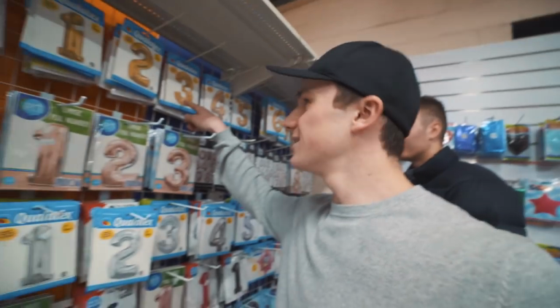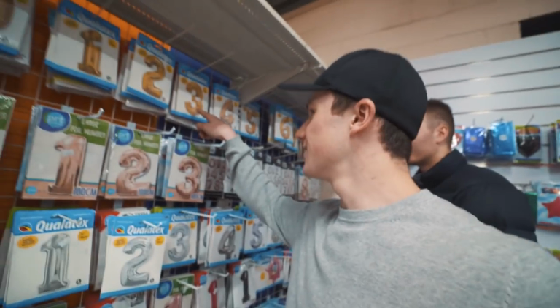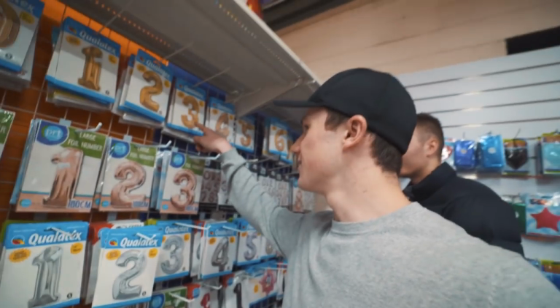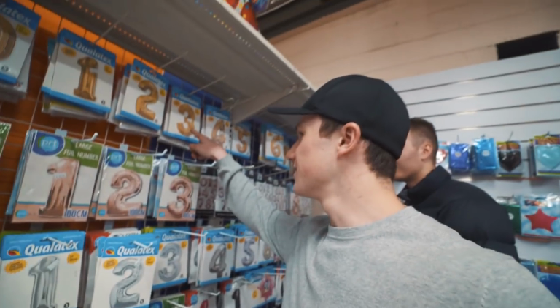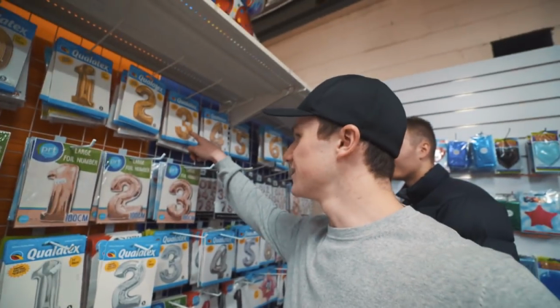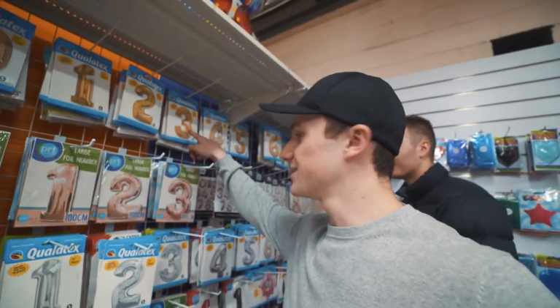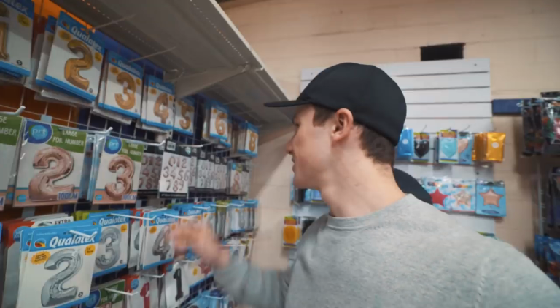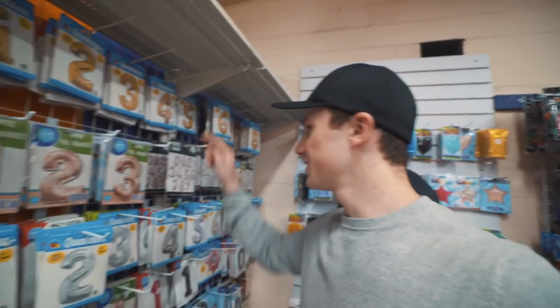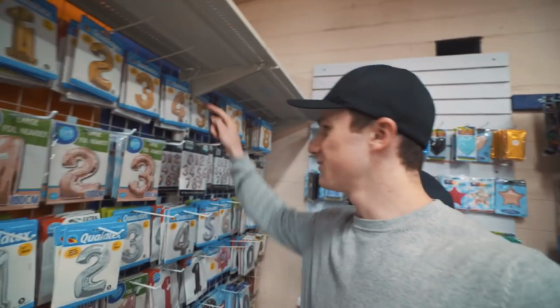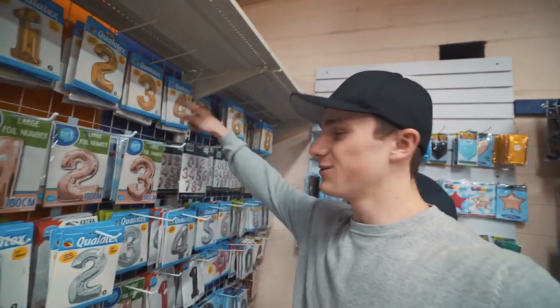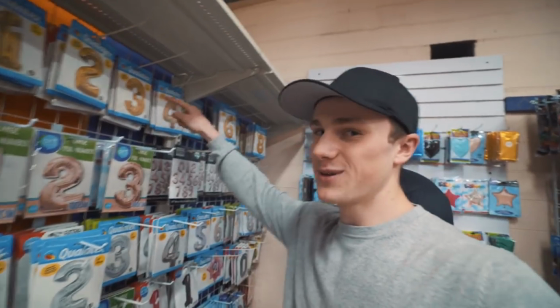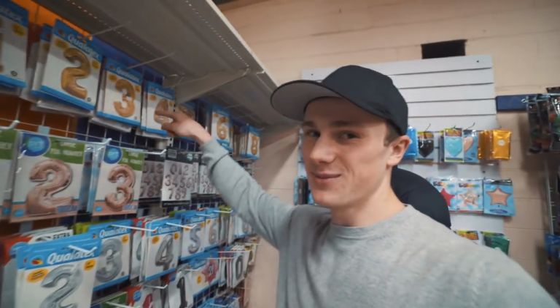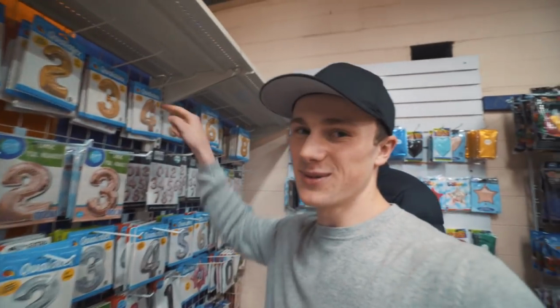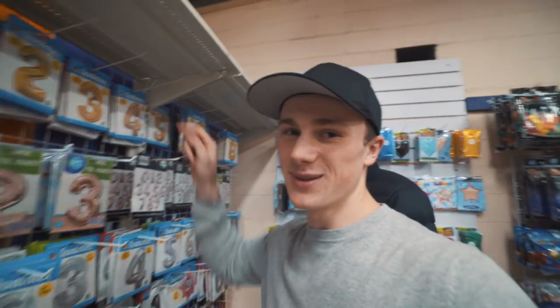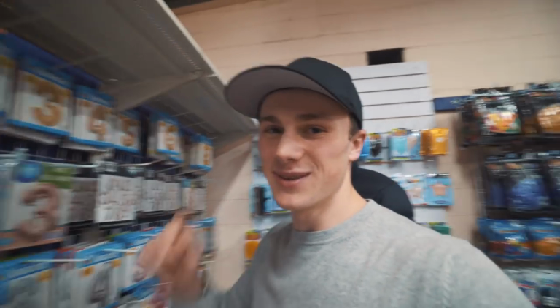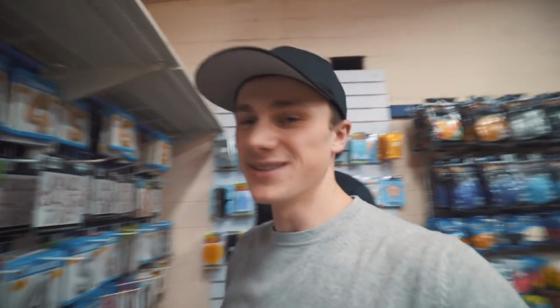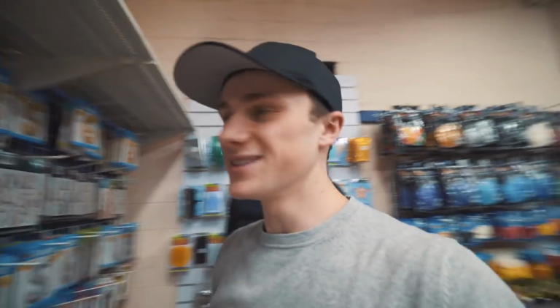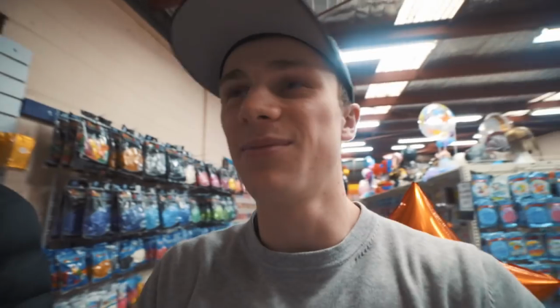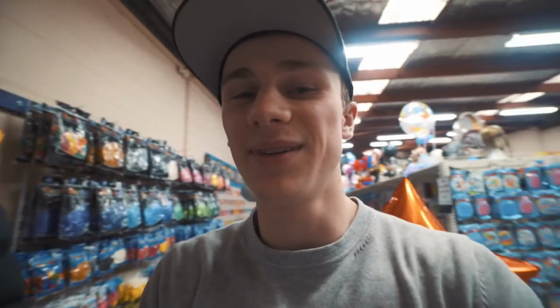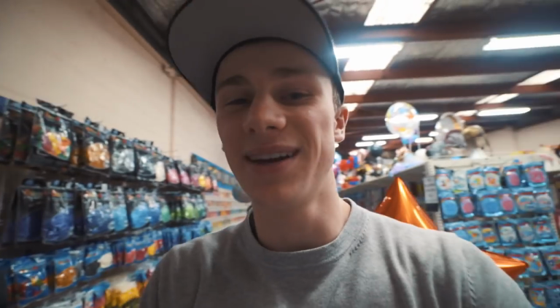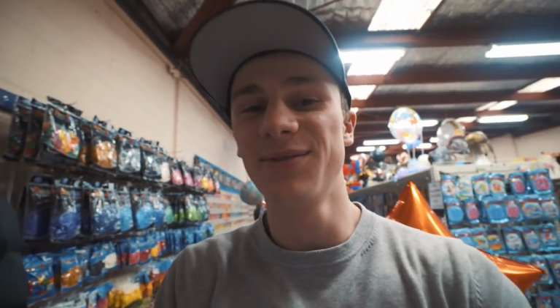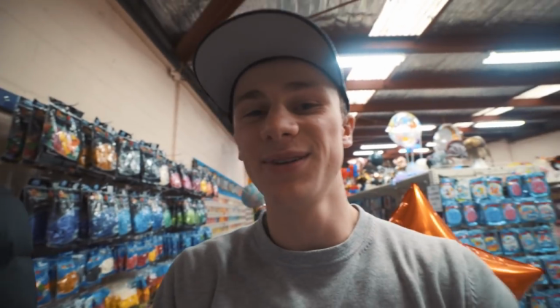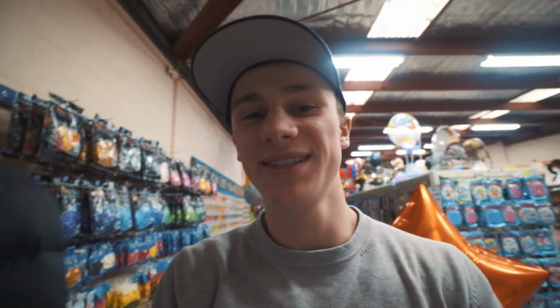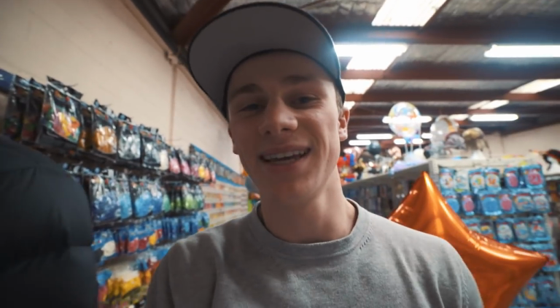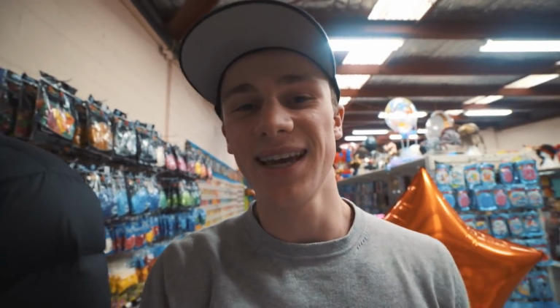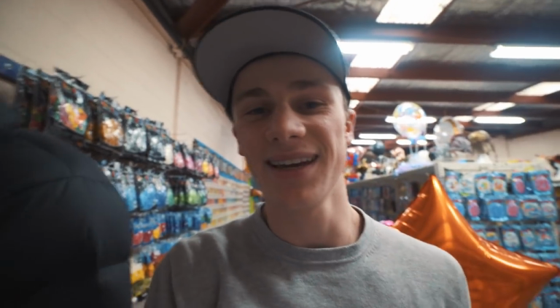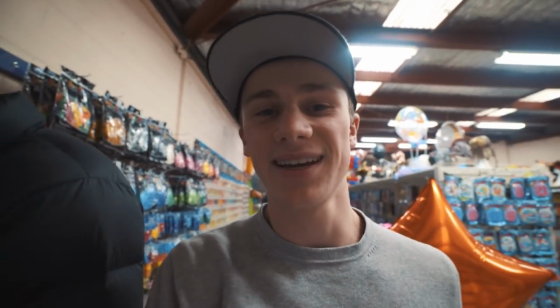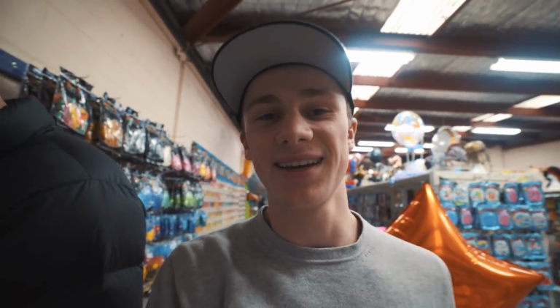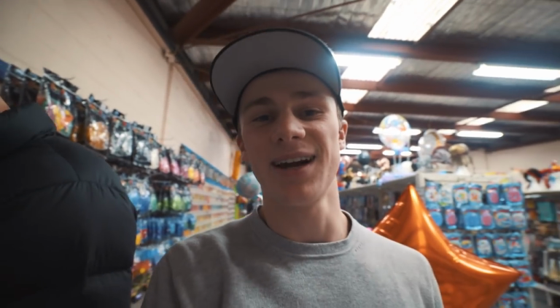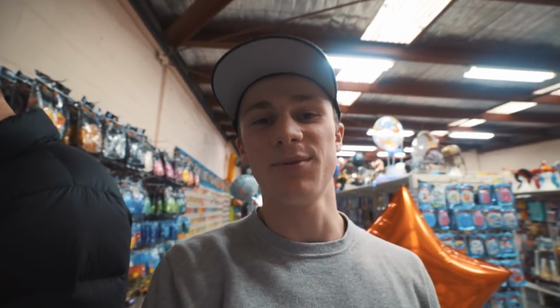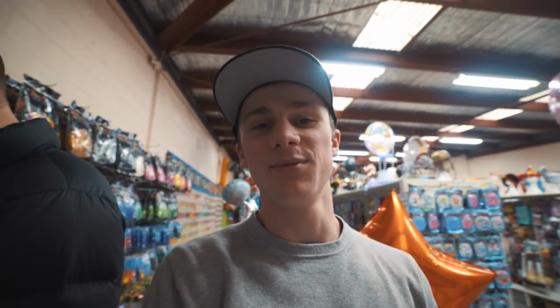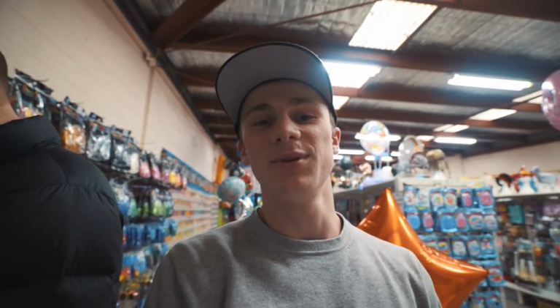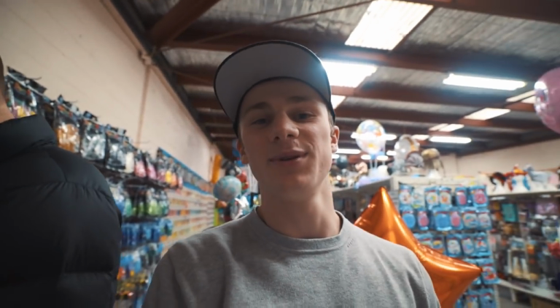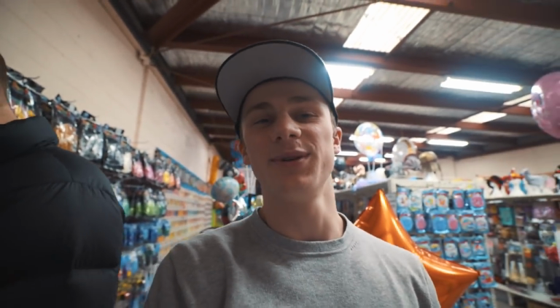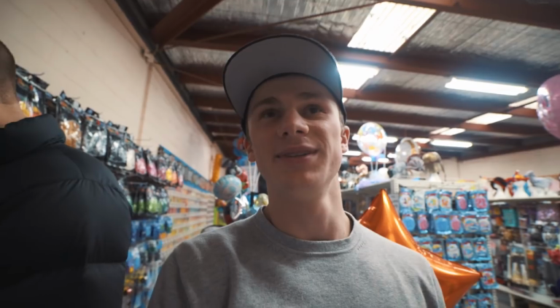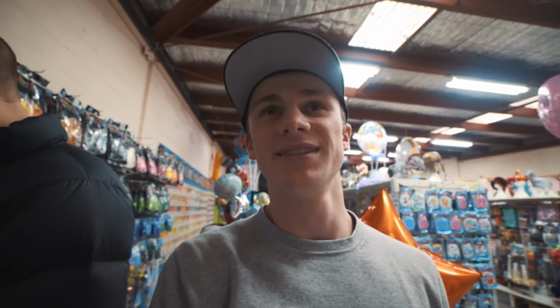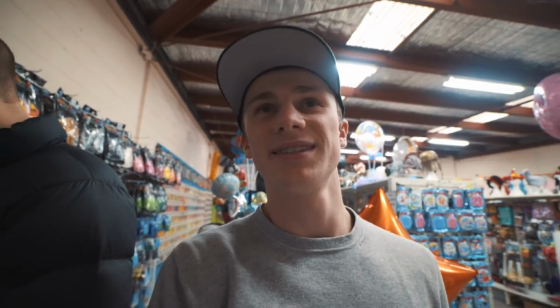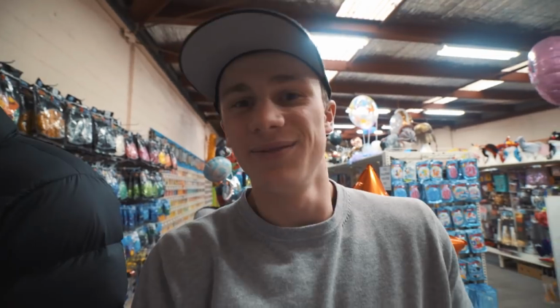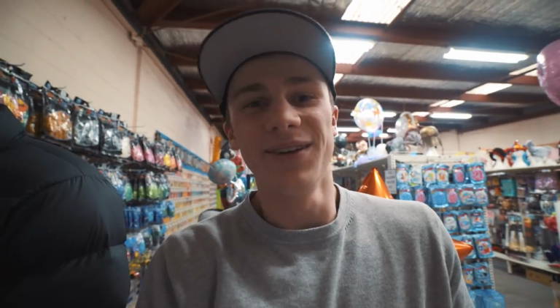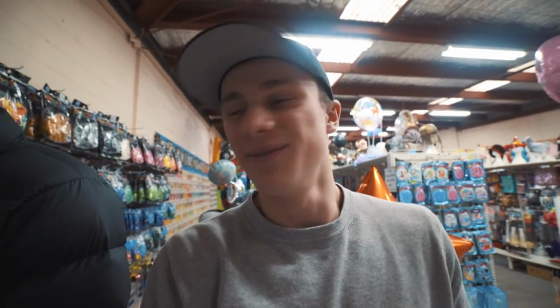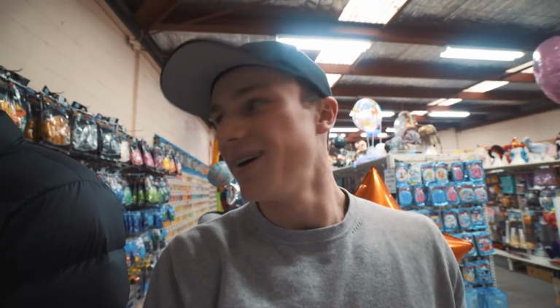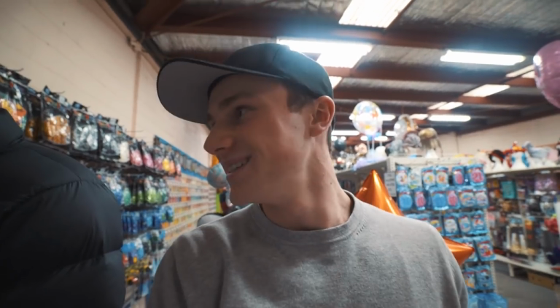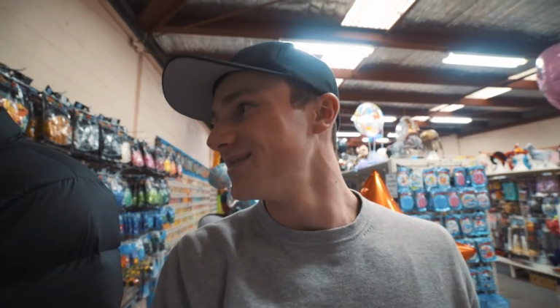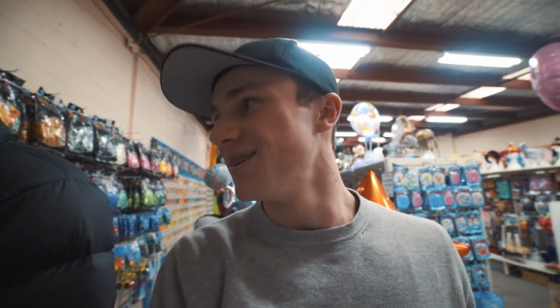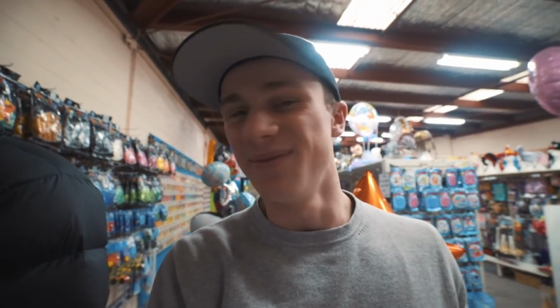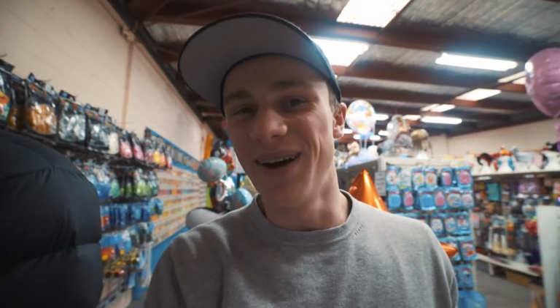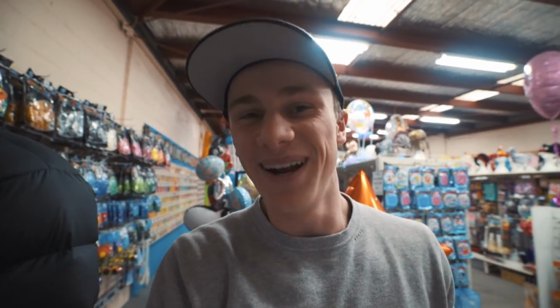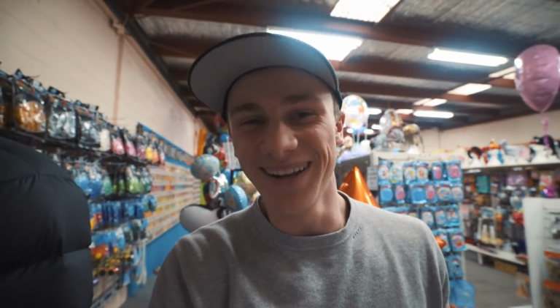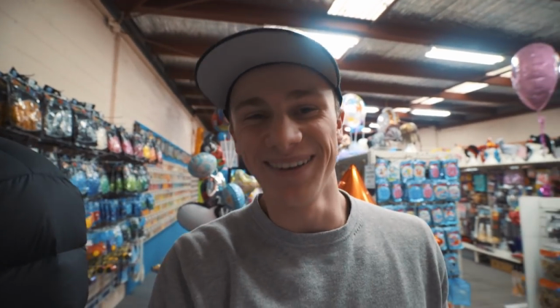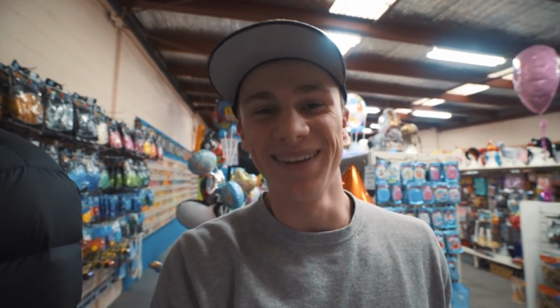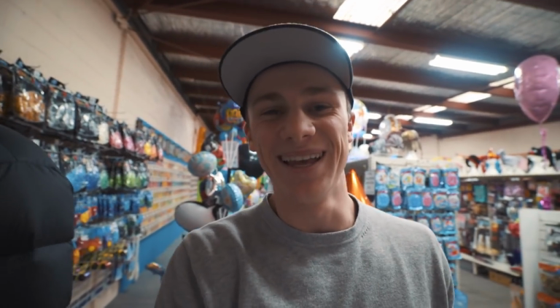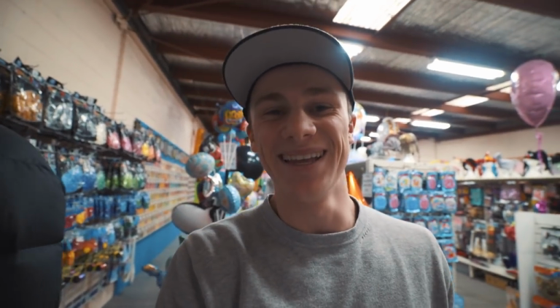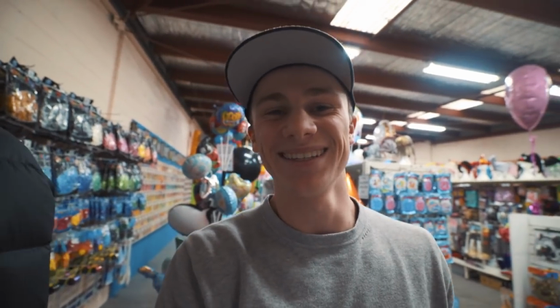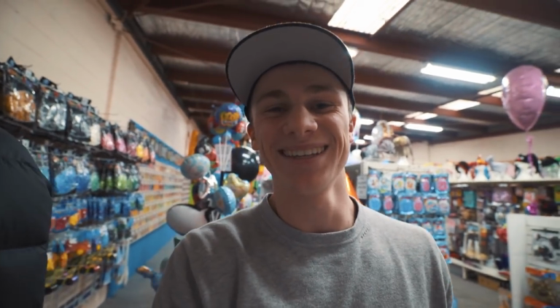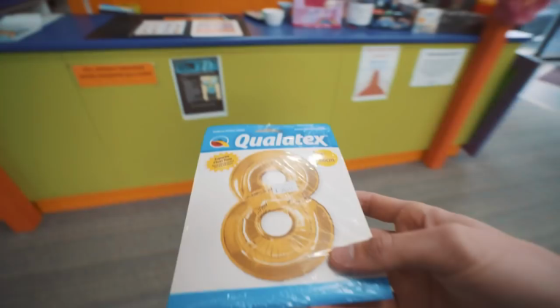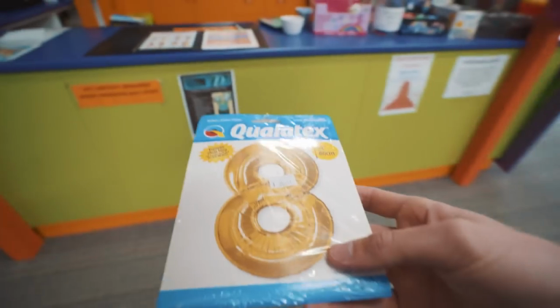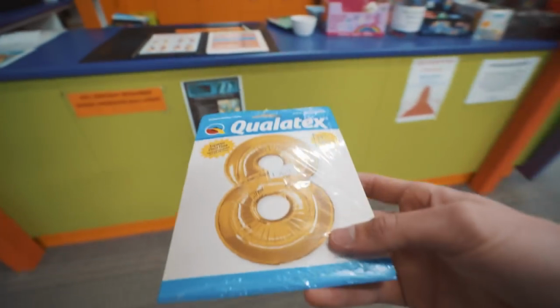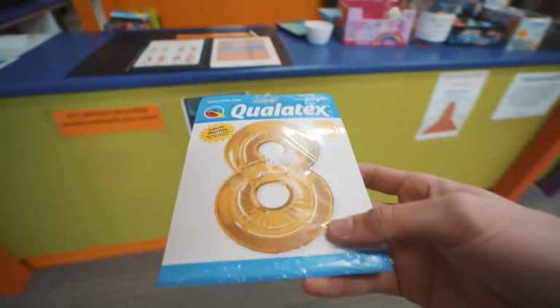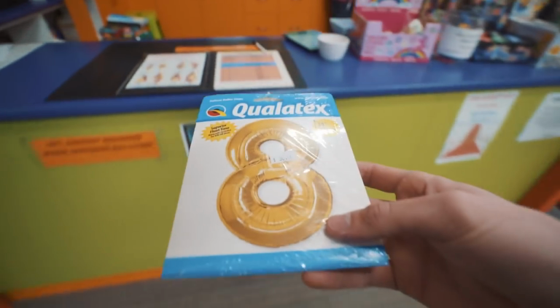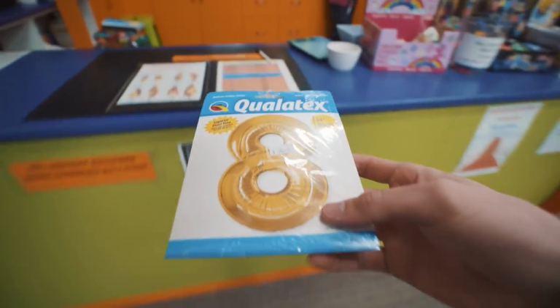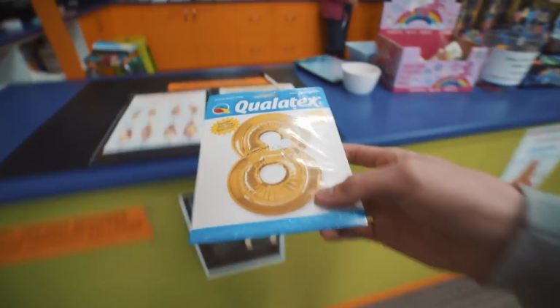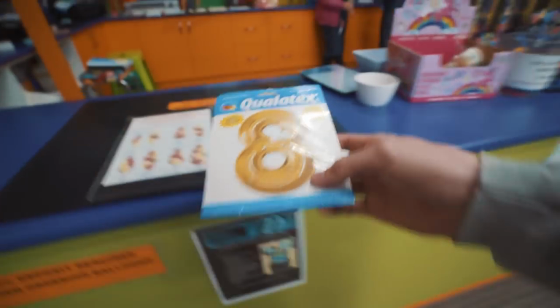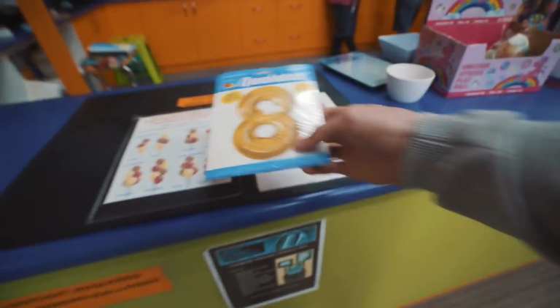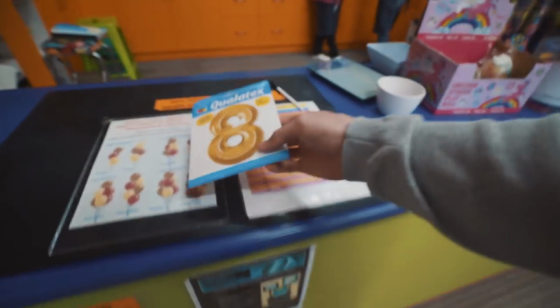$30 just for one balloon! My plan was to get a couple of balloons, but I'm not wasting my money on this. It's just stupid.